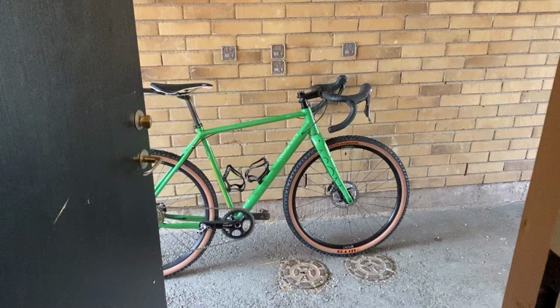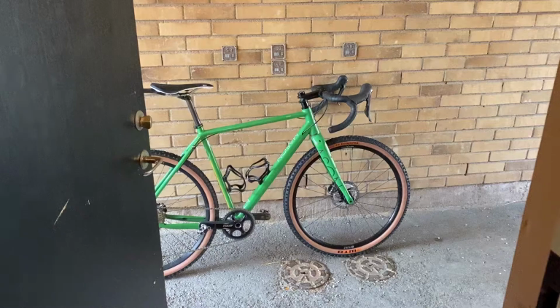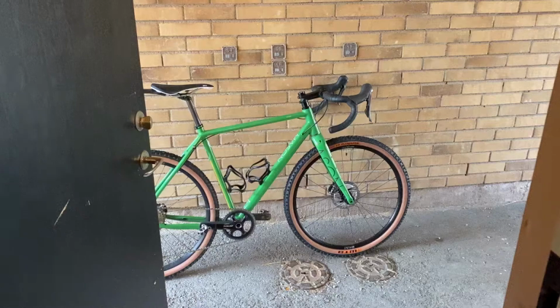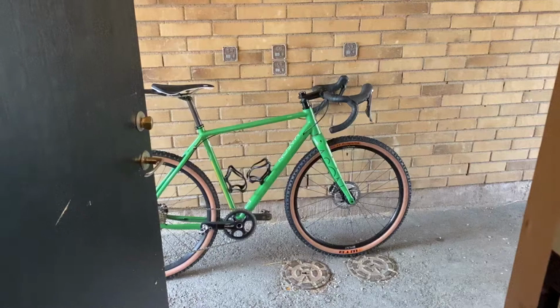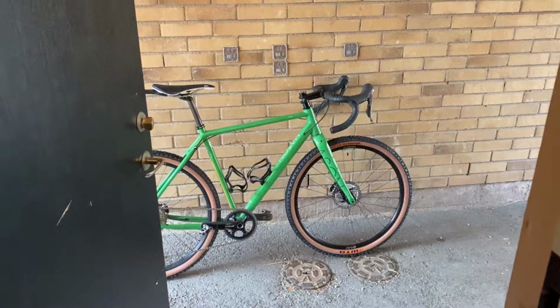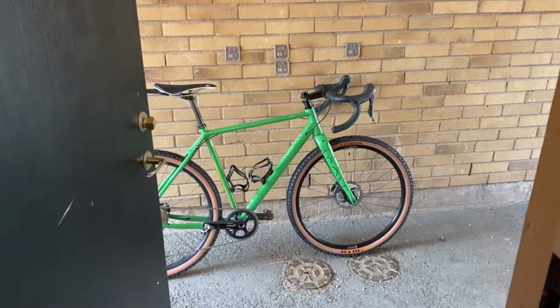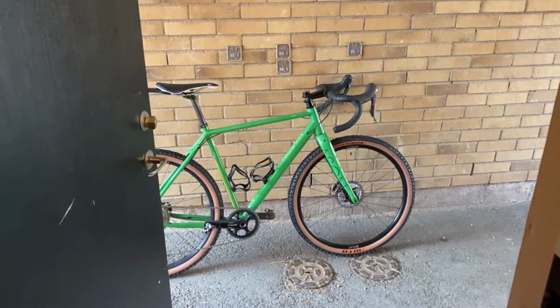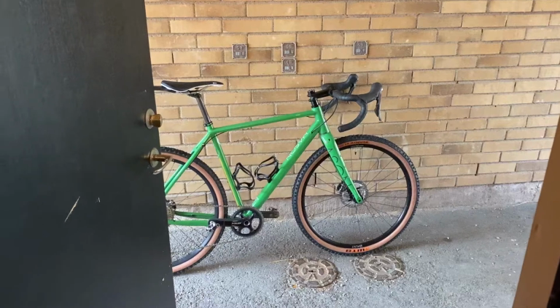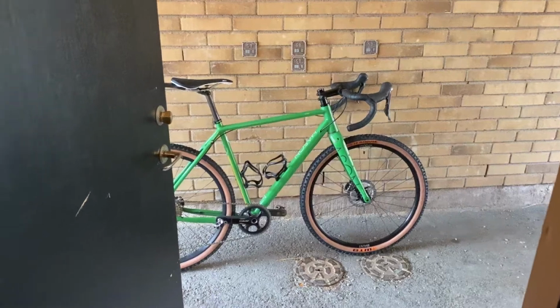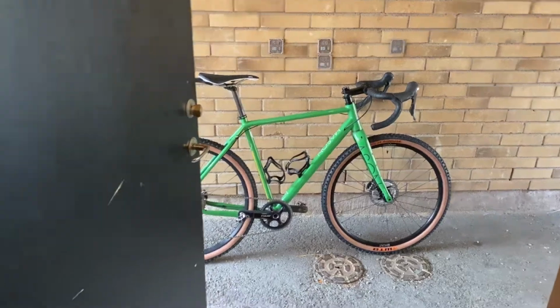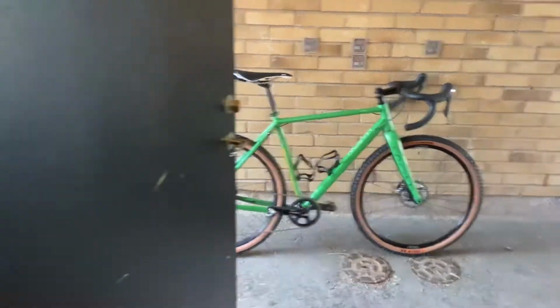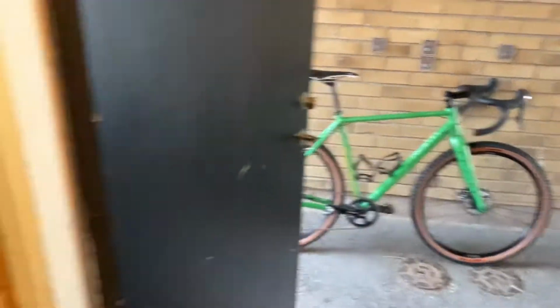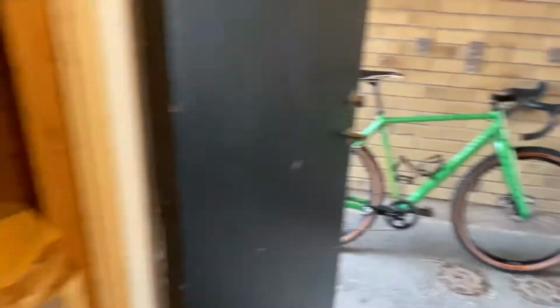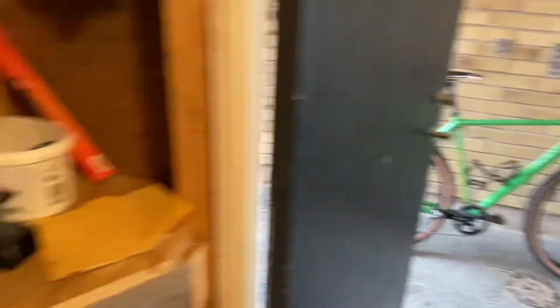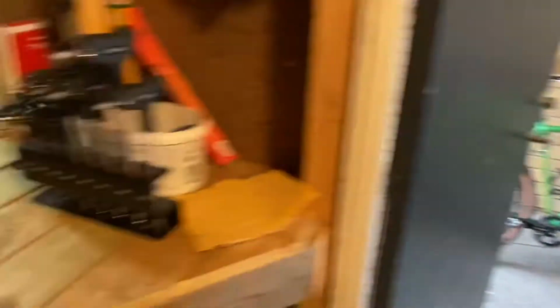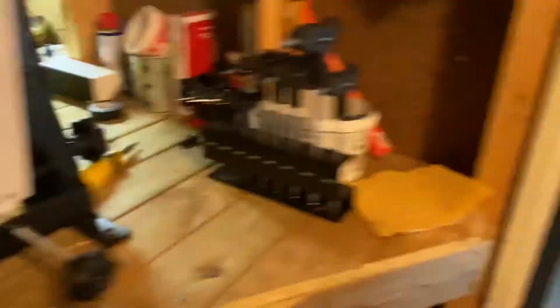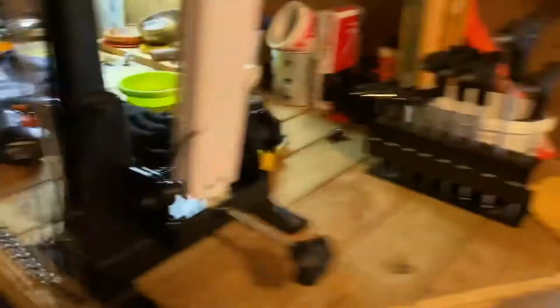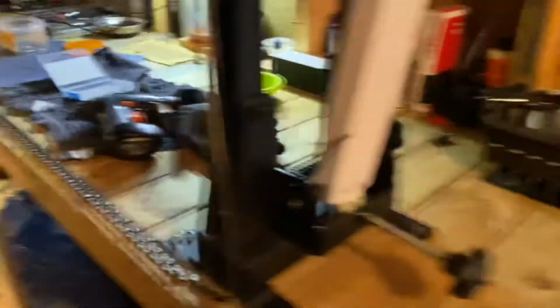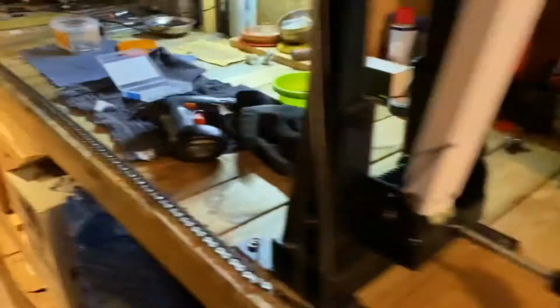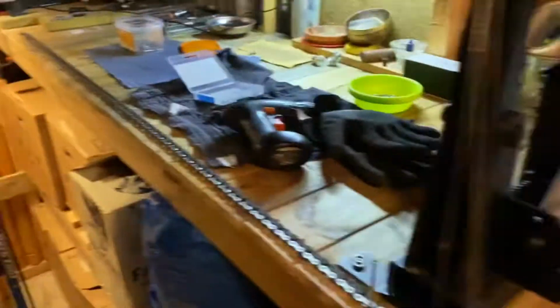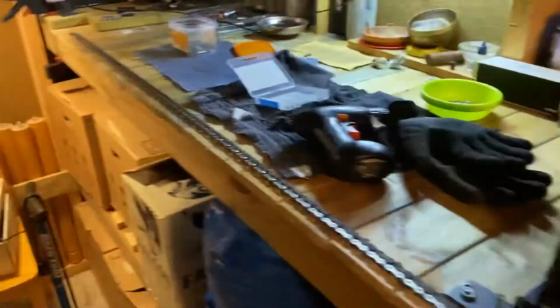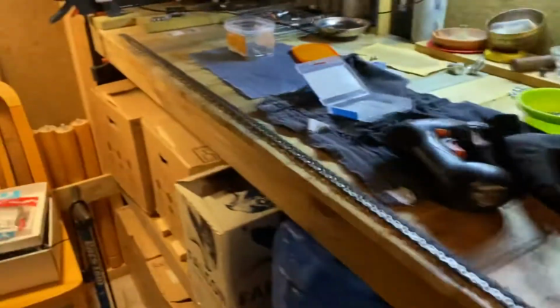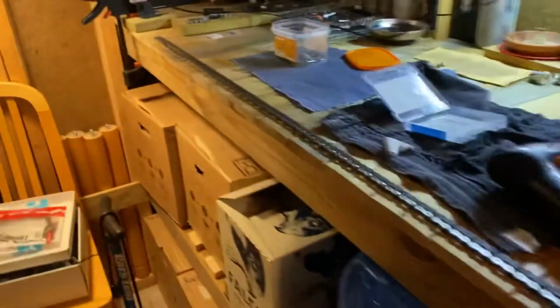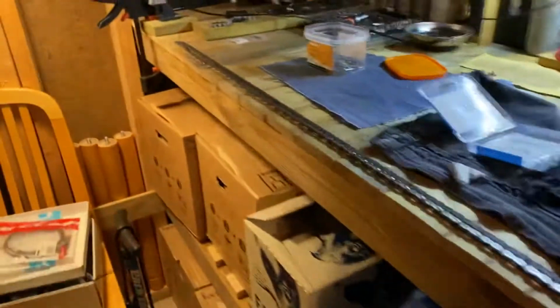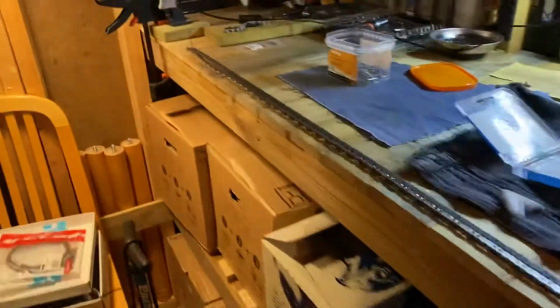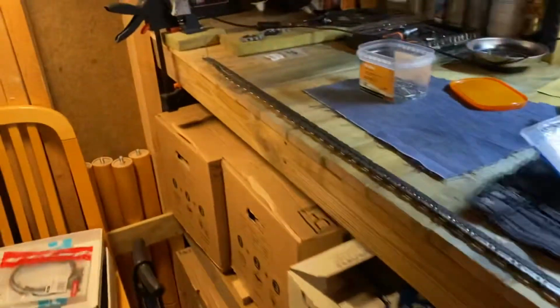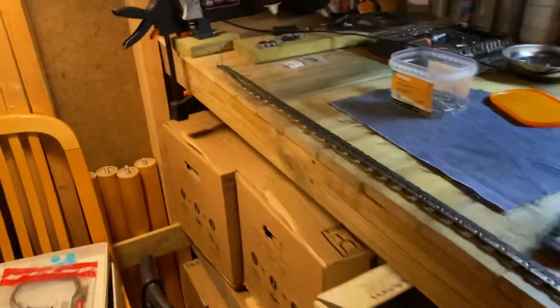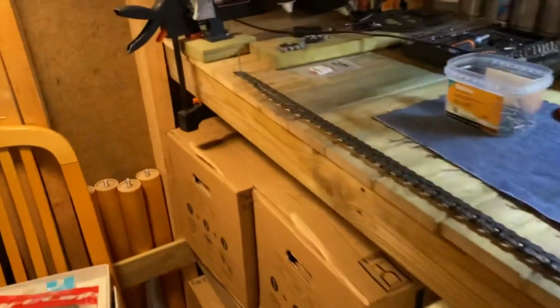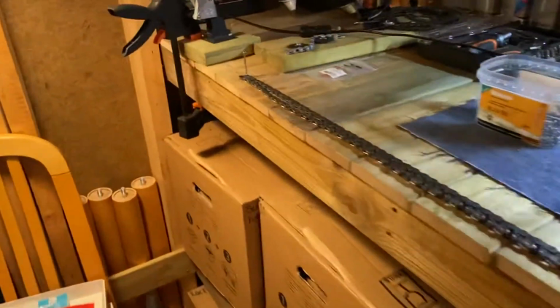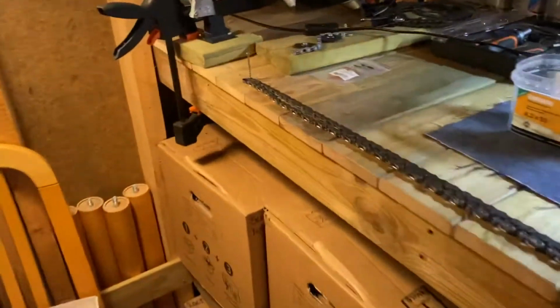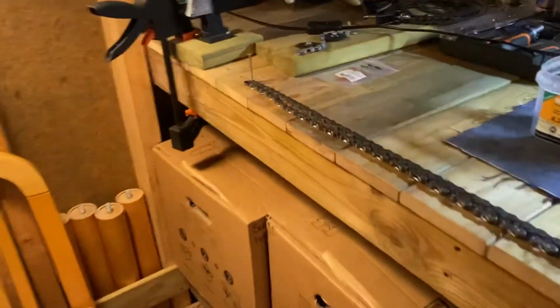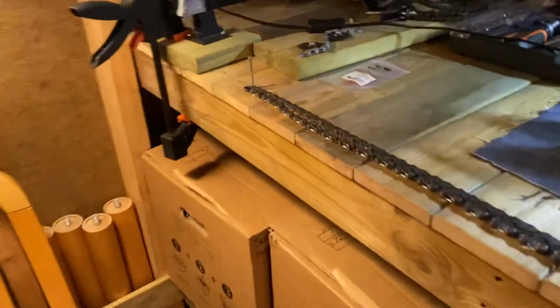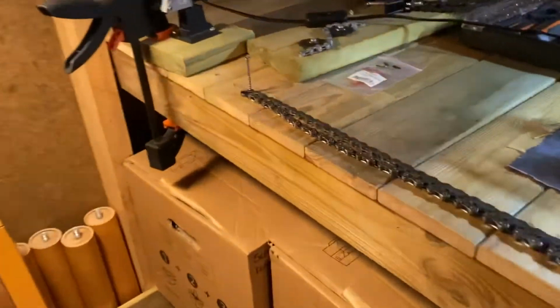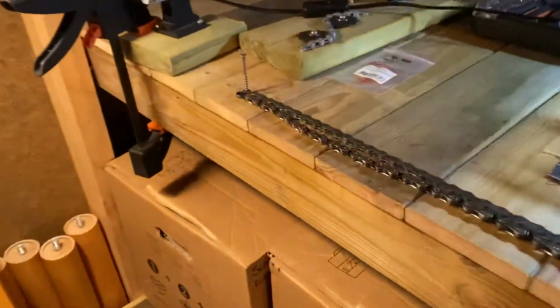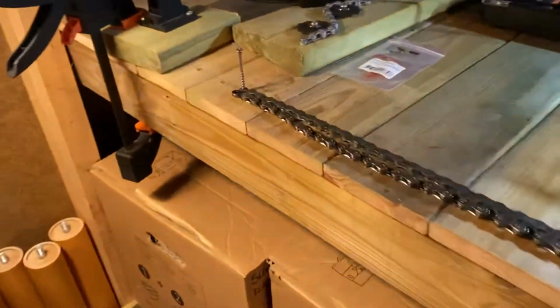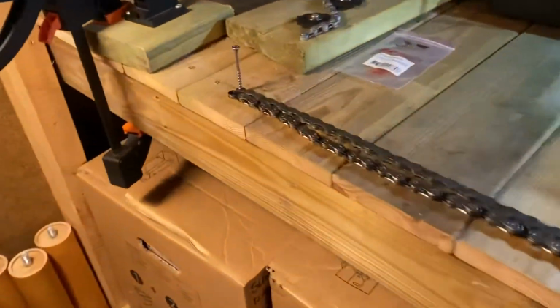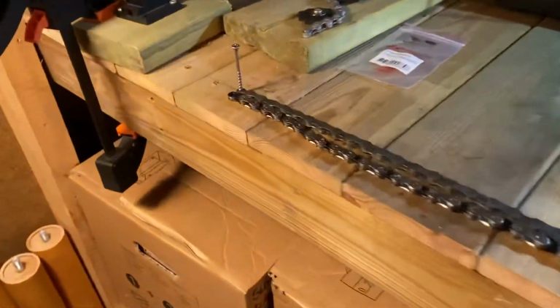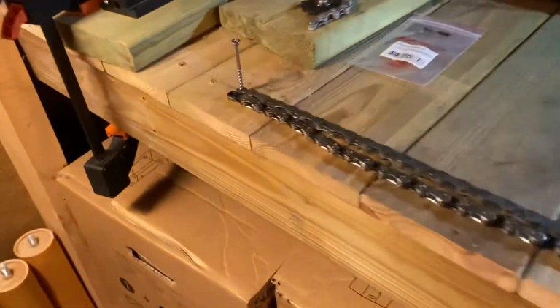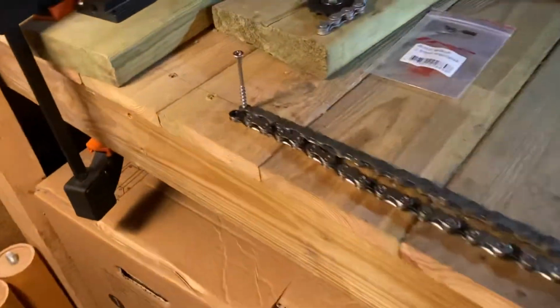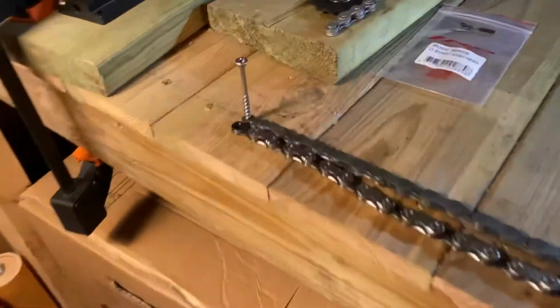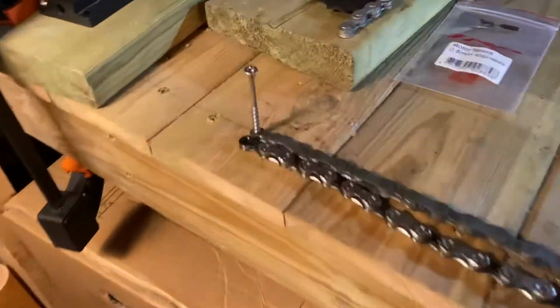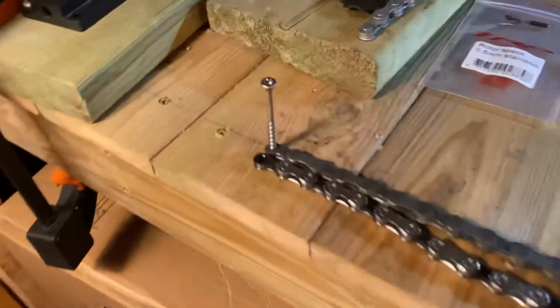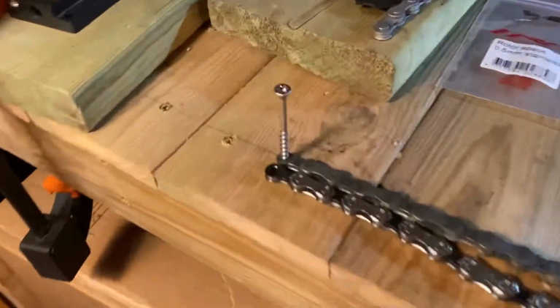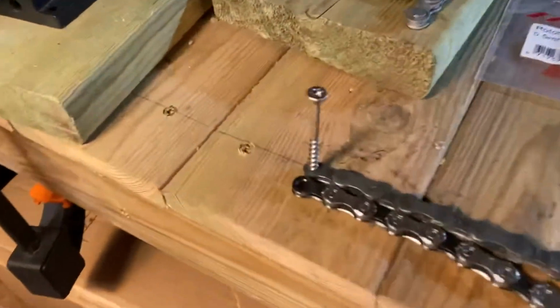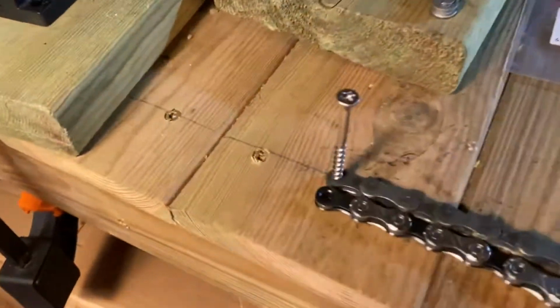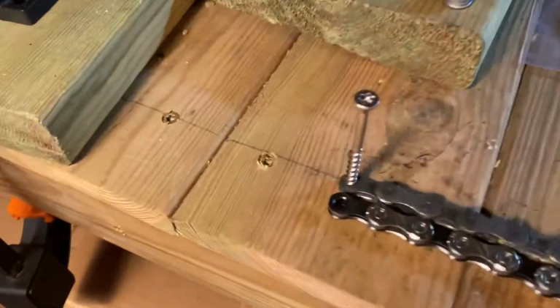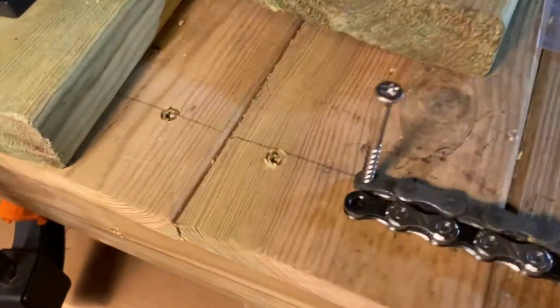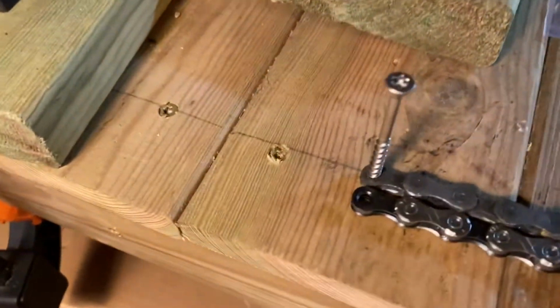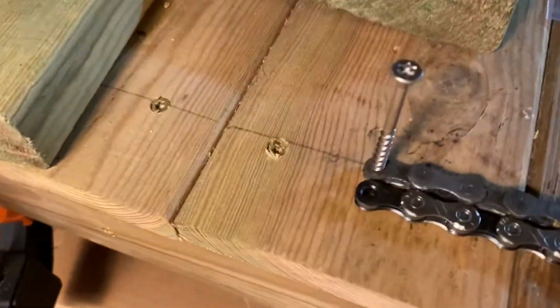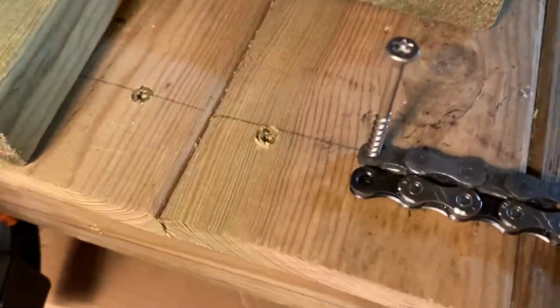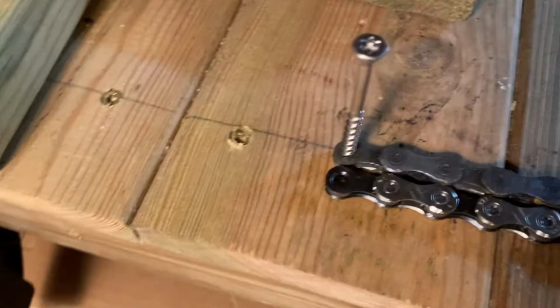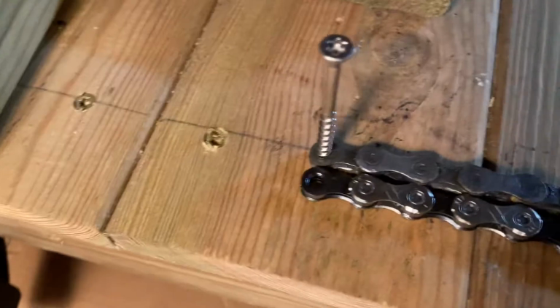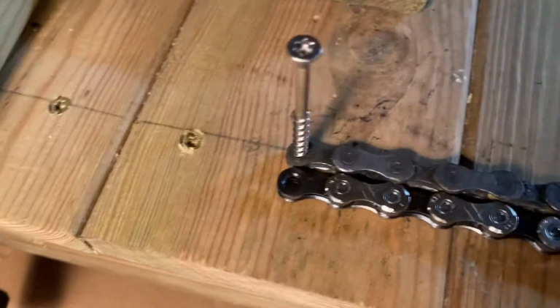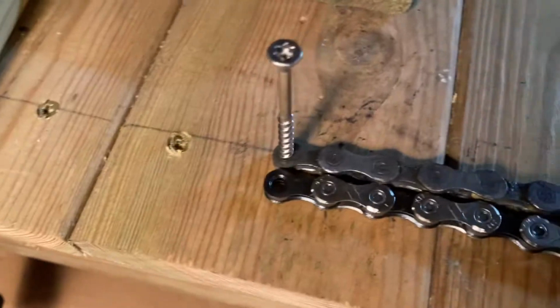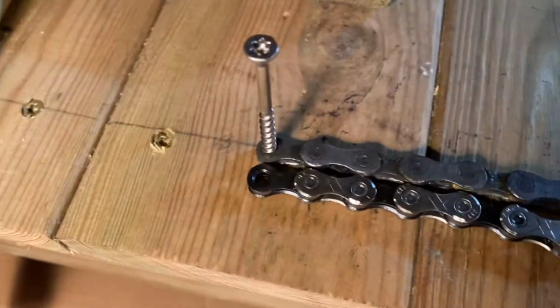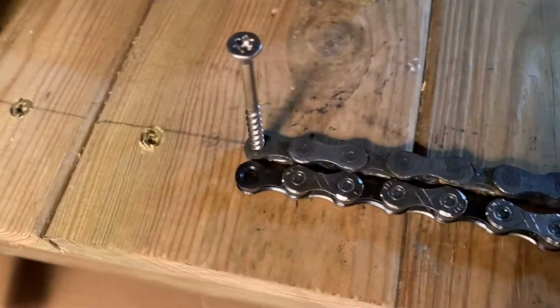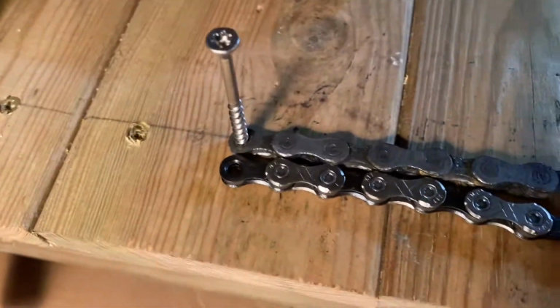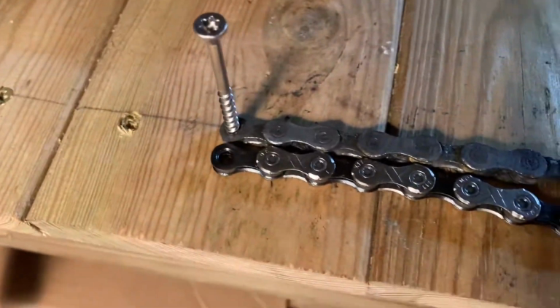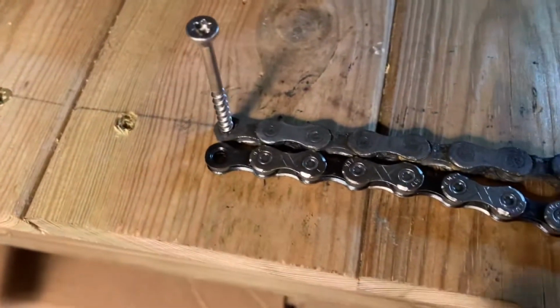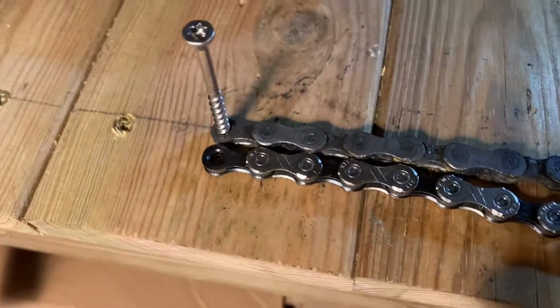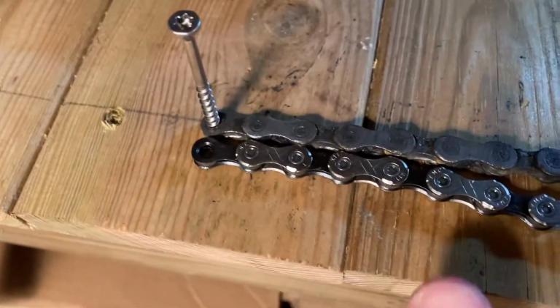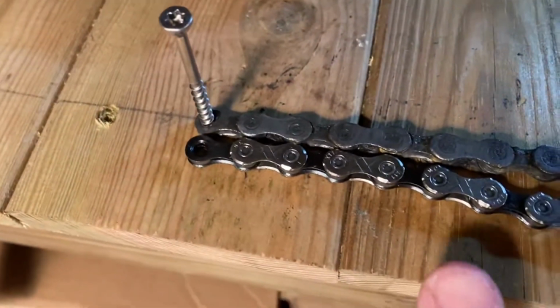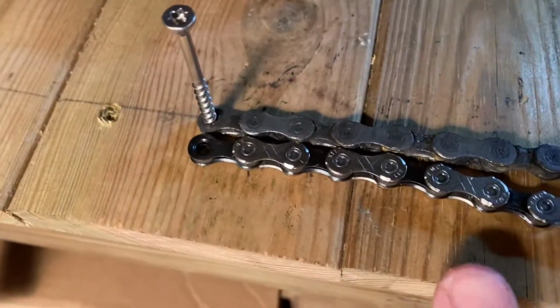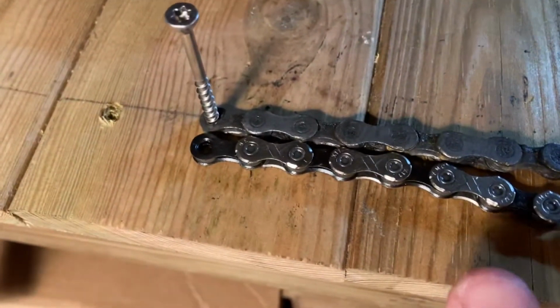Hey, welcome to my shed. So, if you're wondering why we replace chains, here's why.